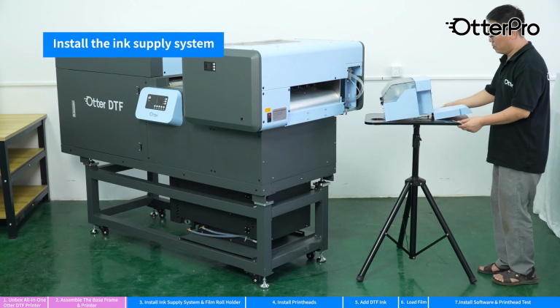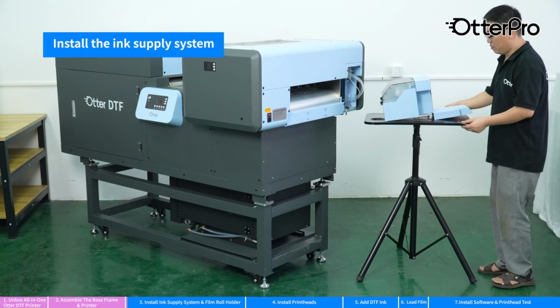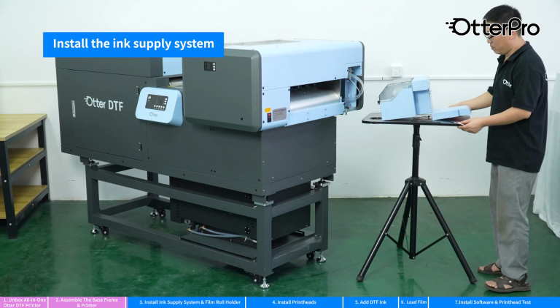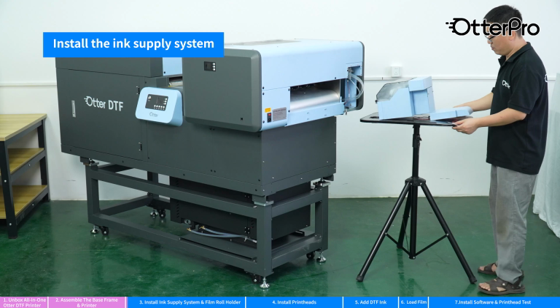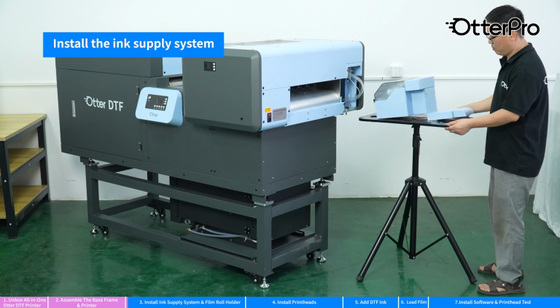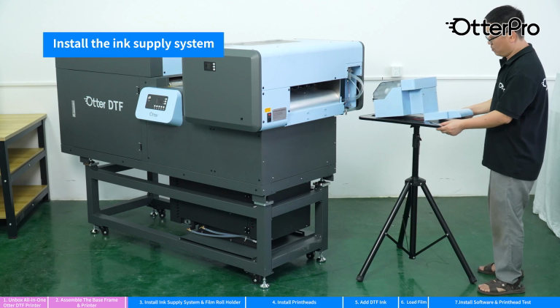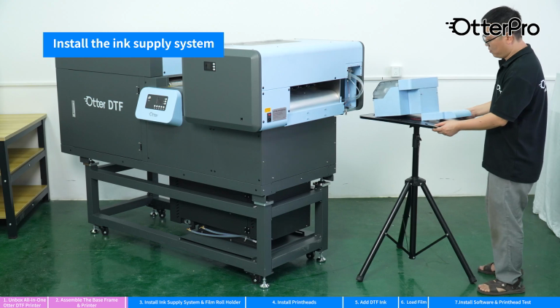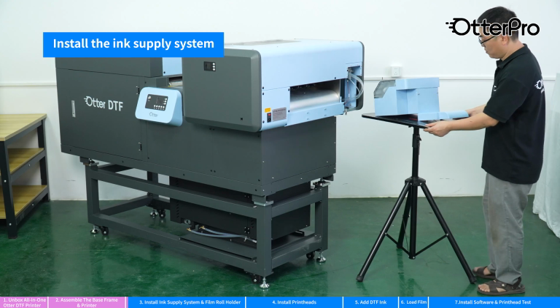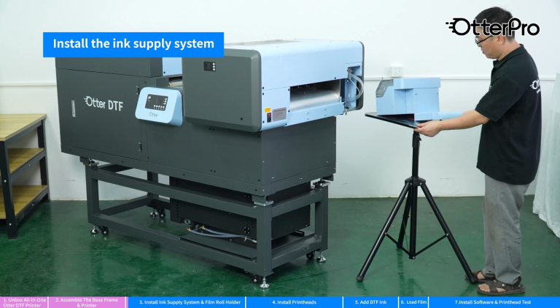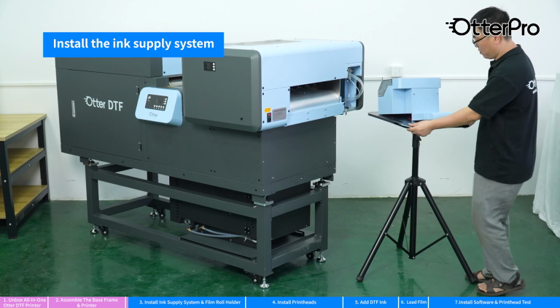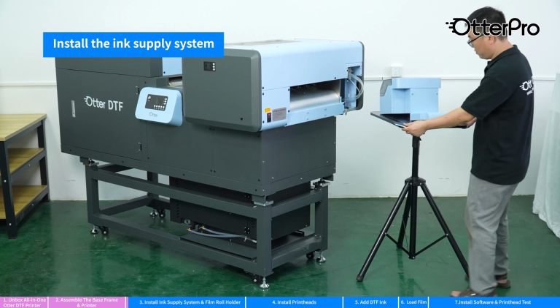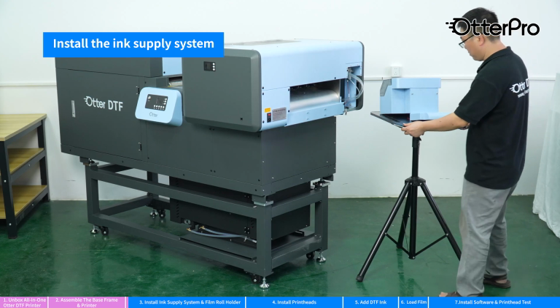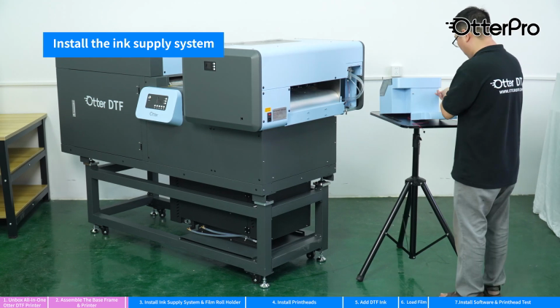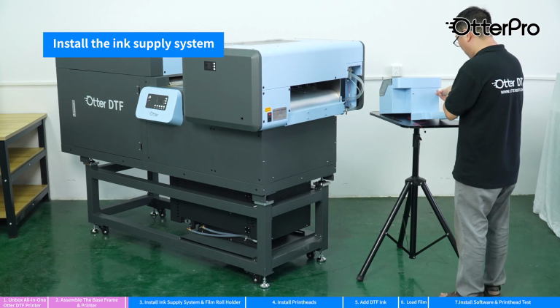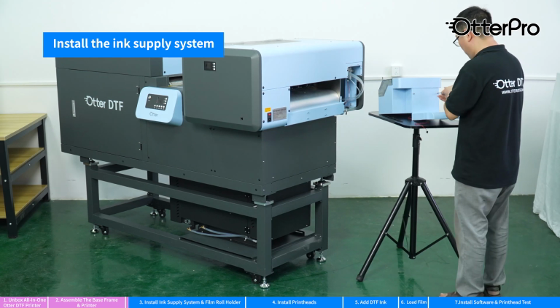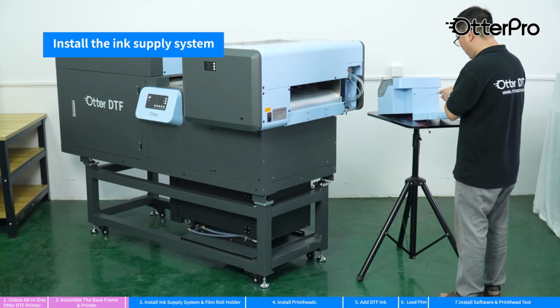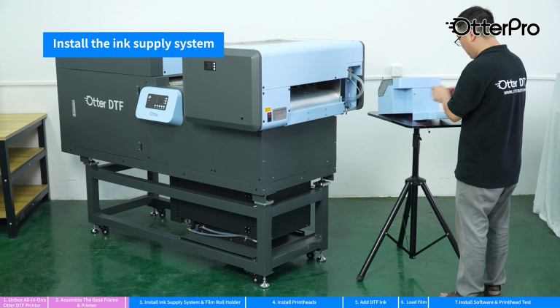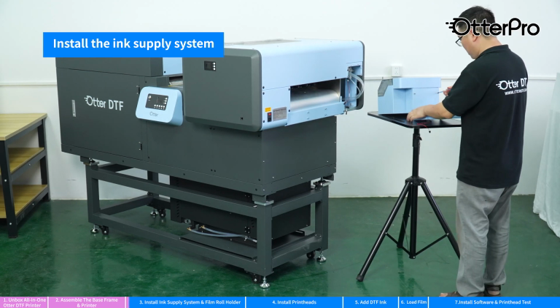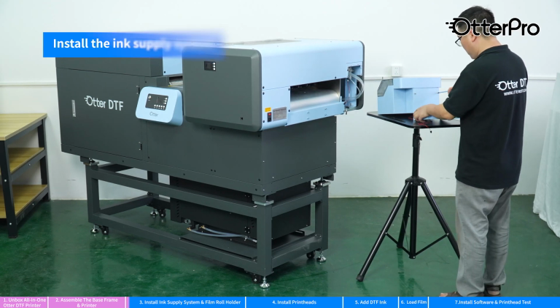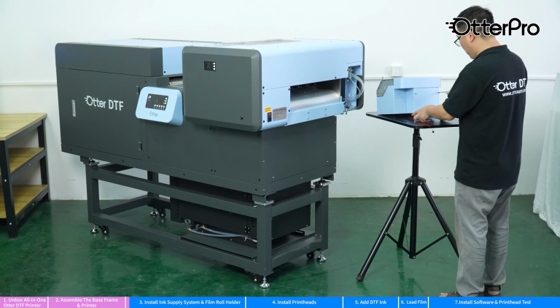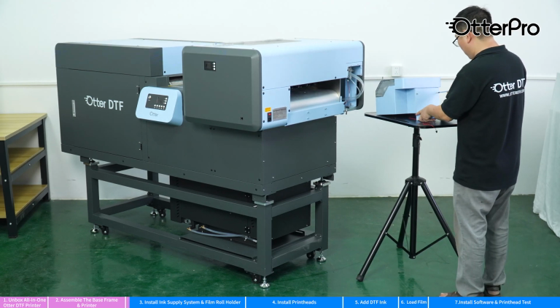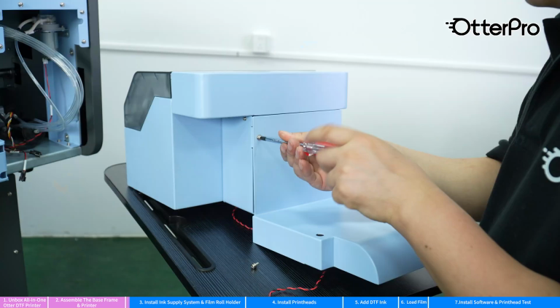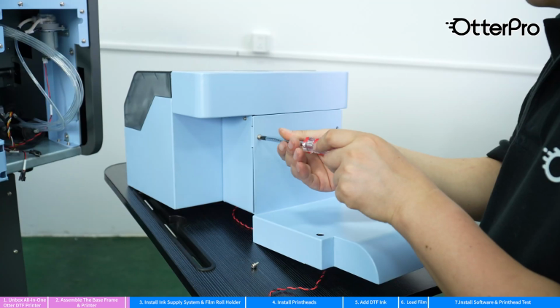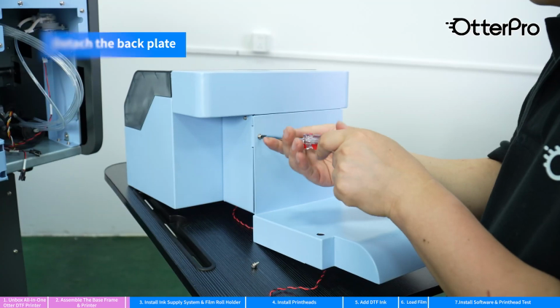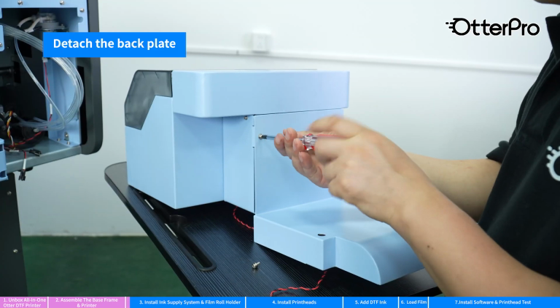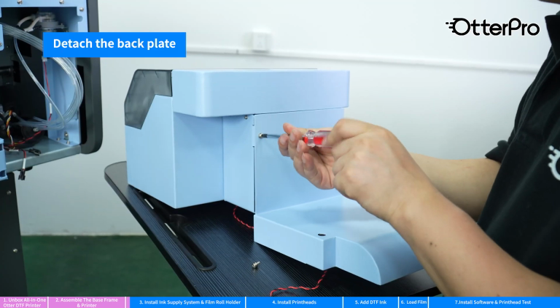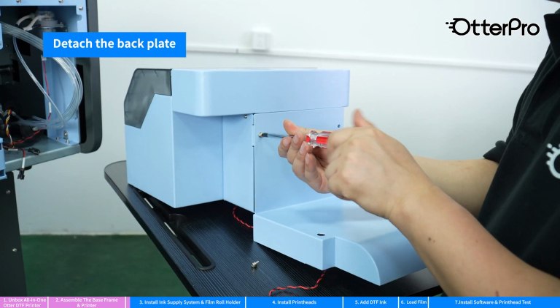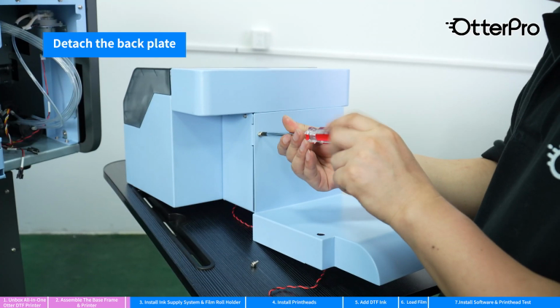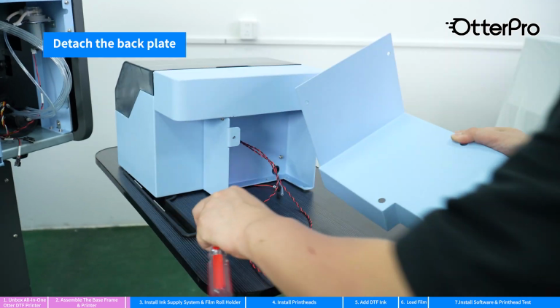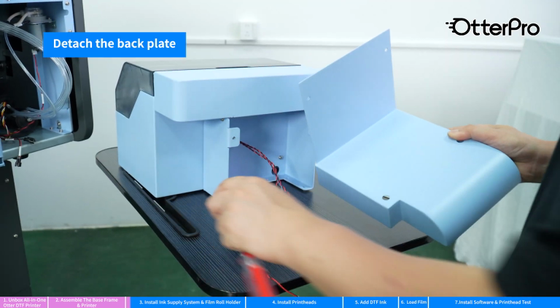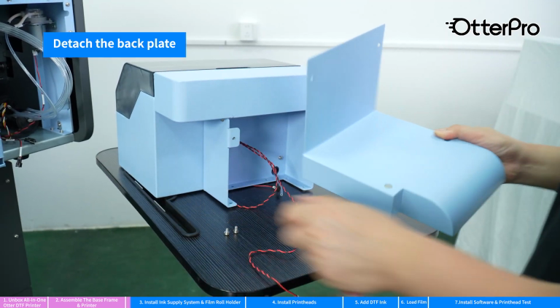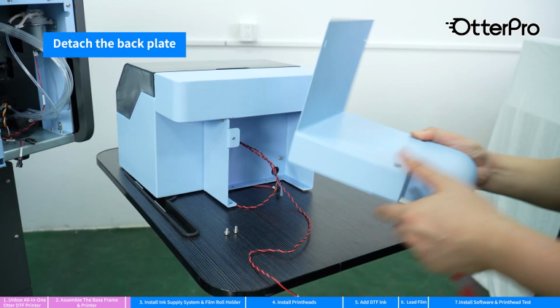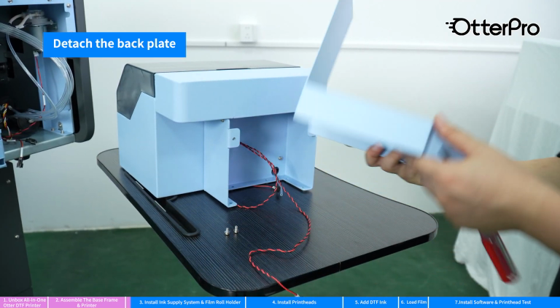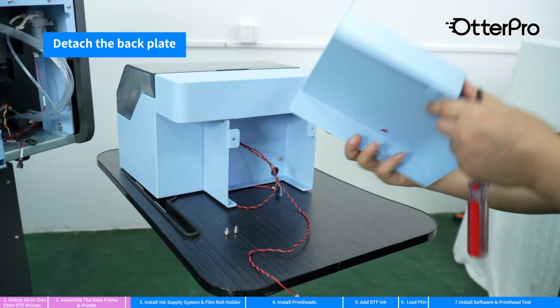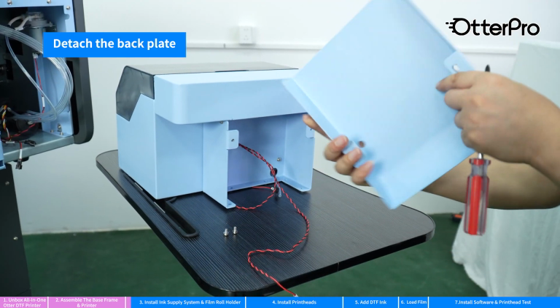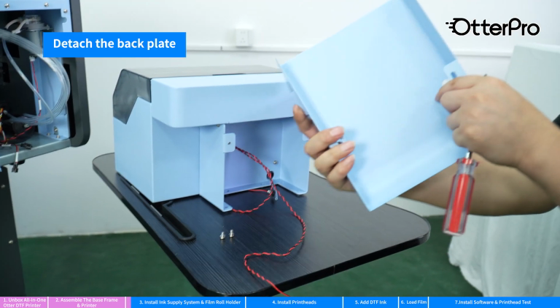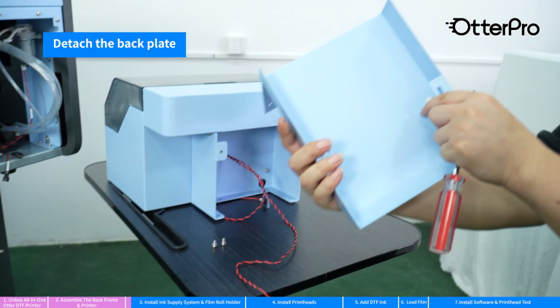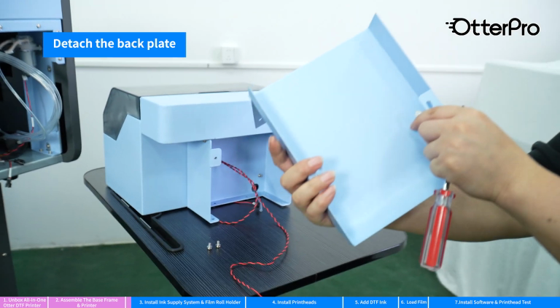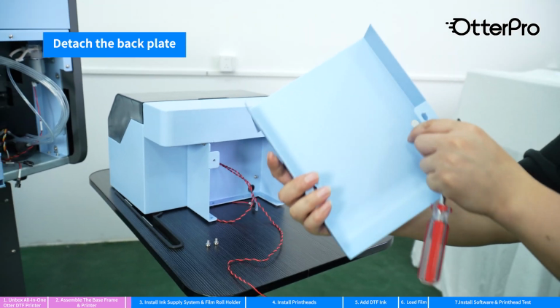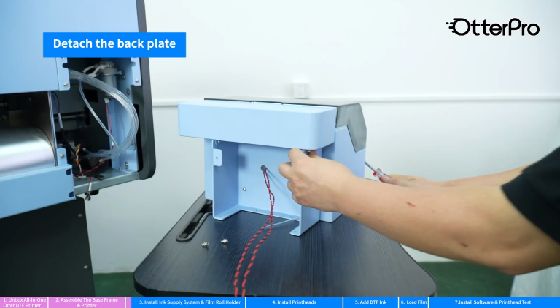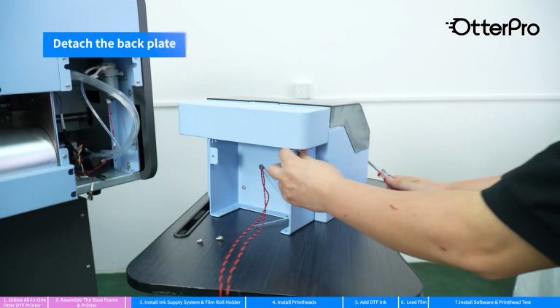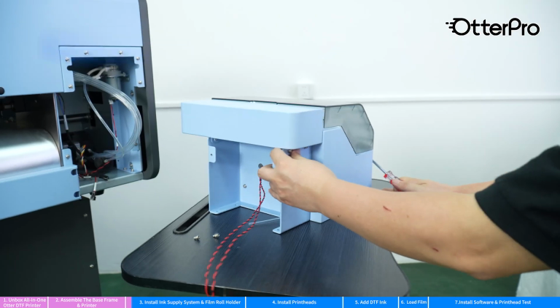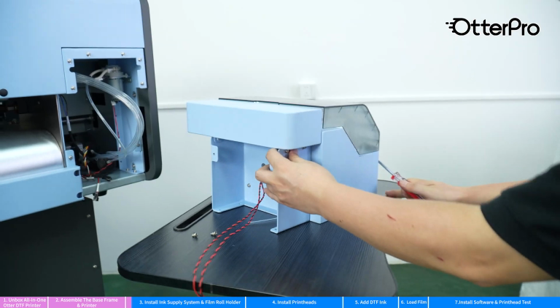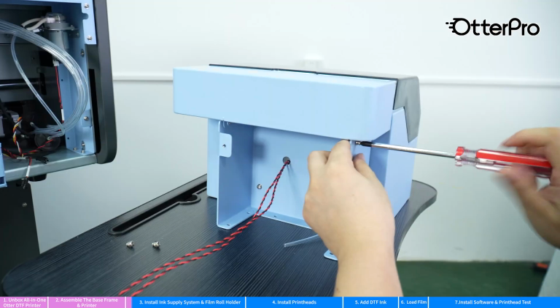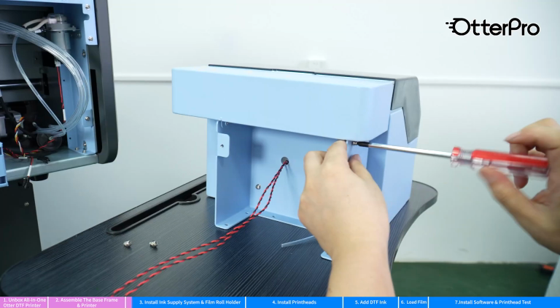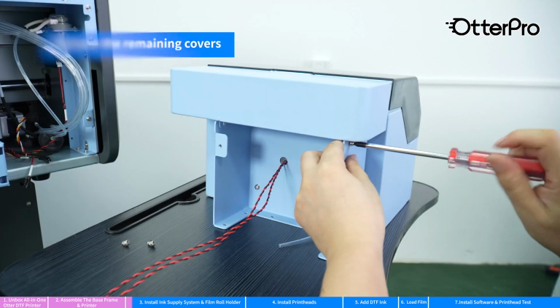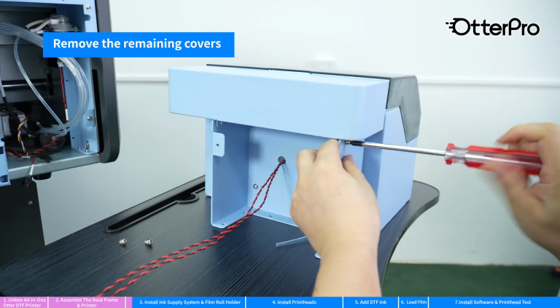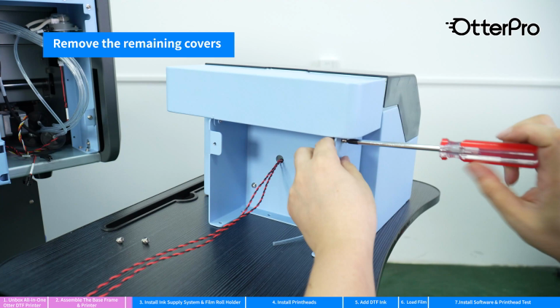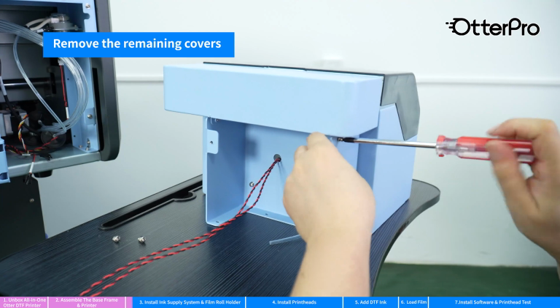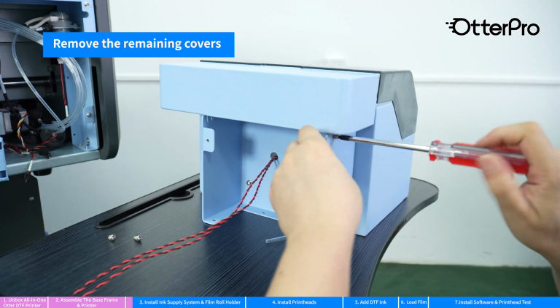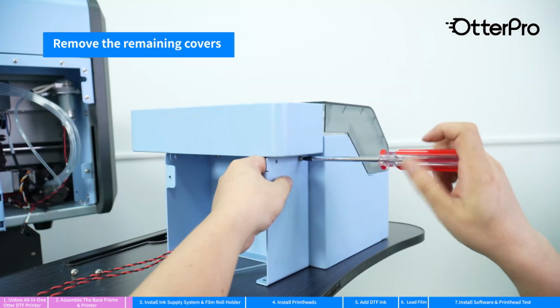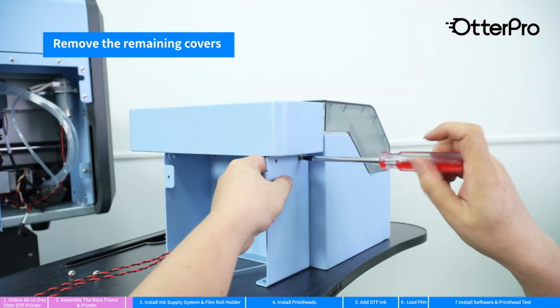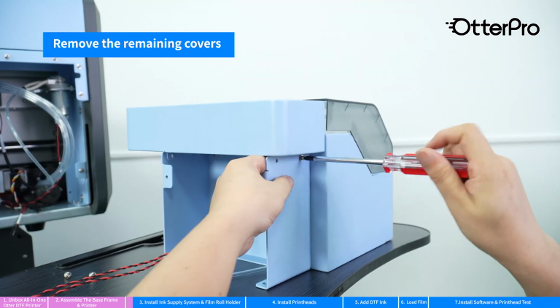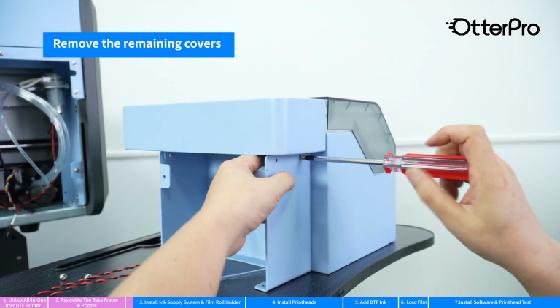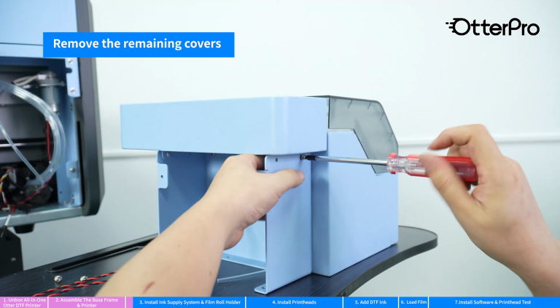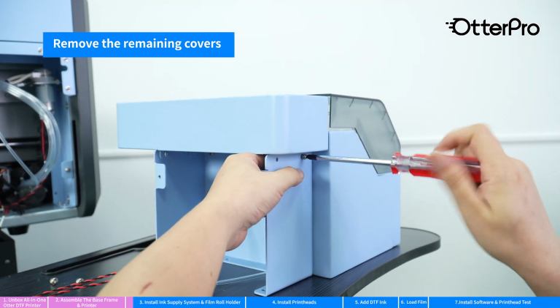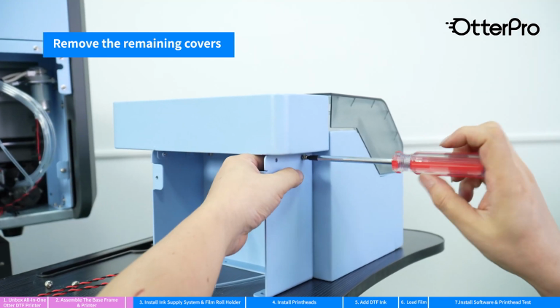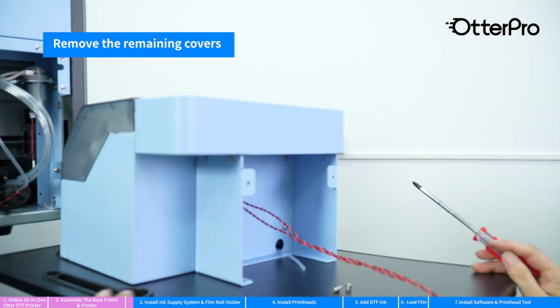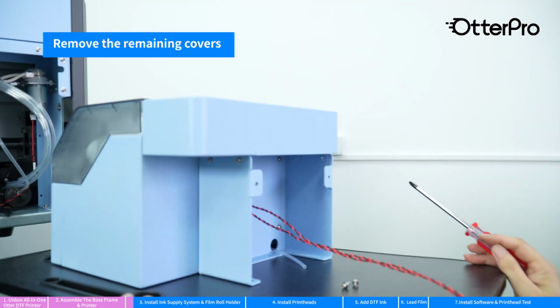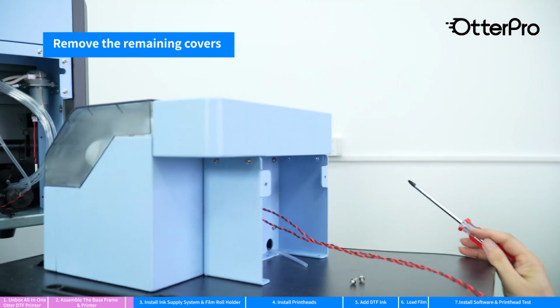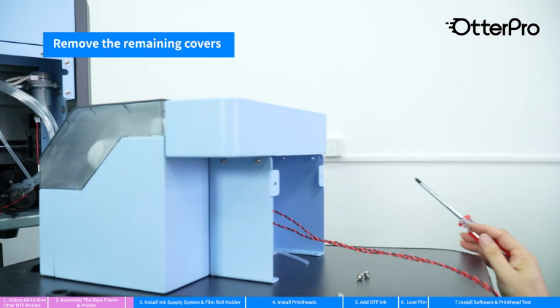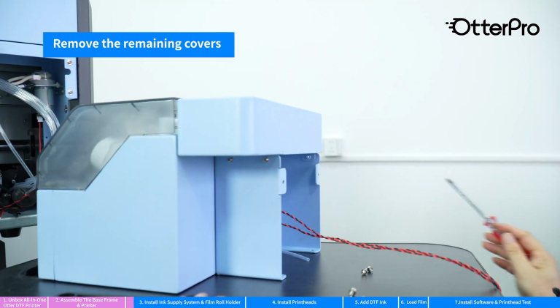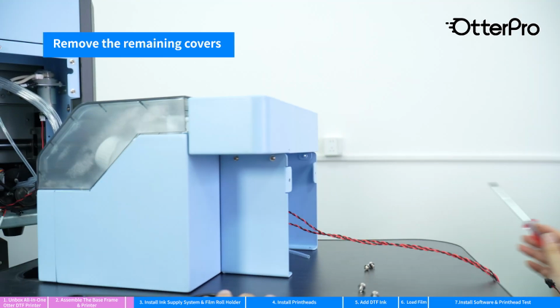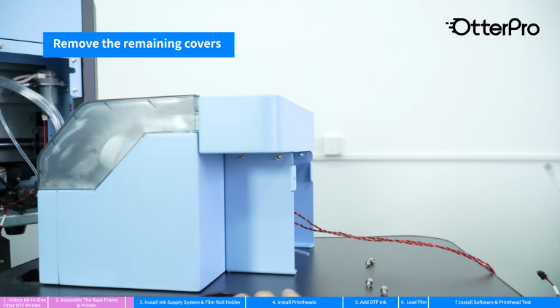Install the ink supply system. Detach the back plate. Remove the remaining covers.